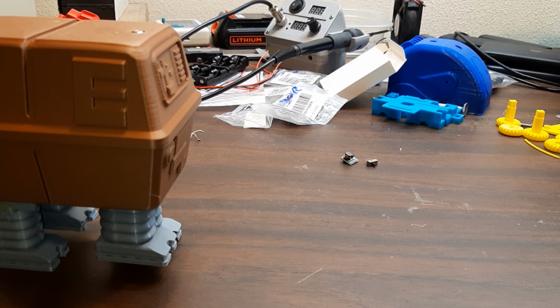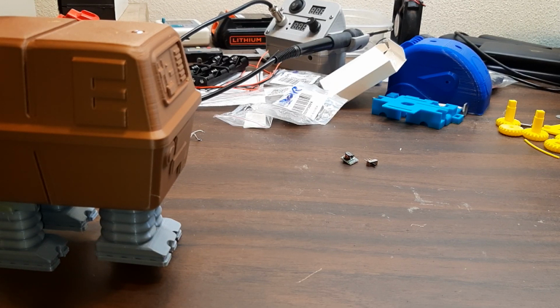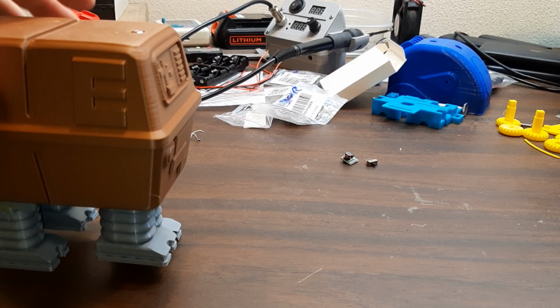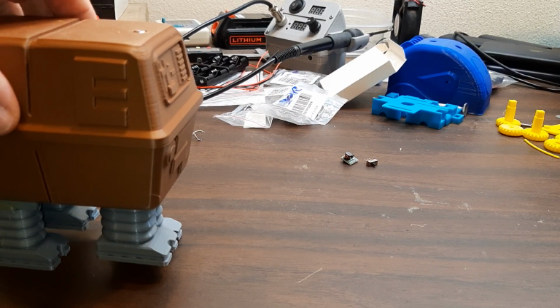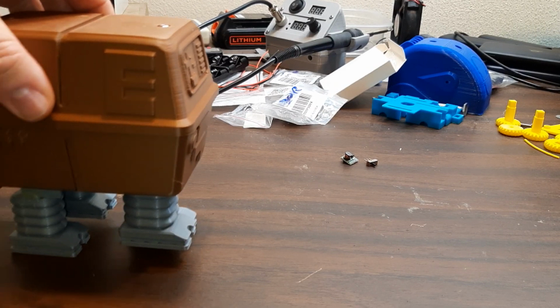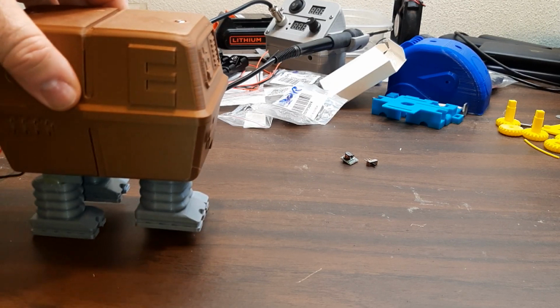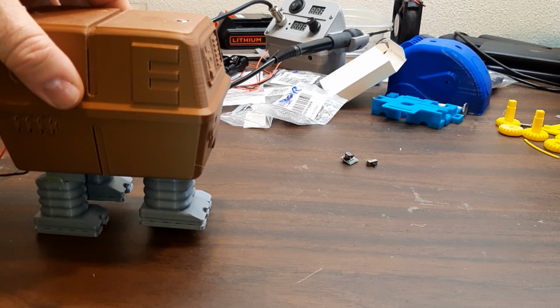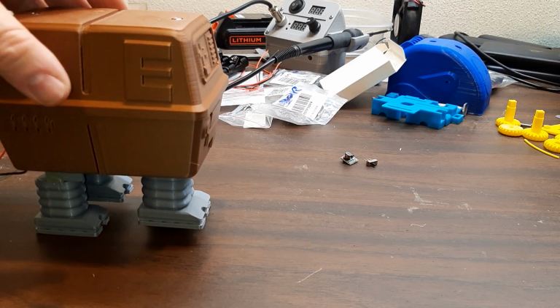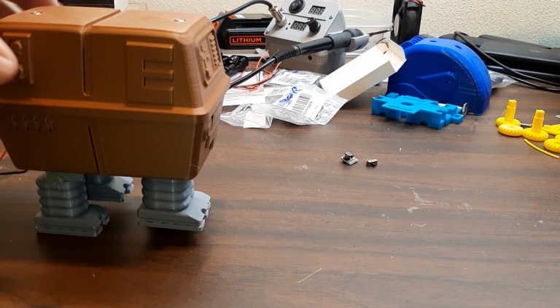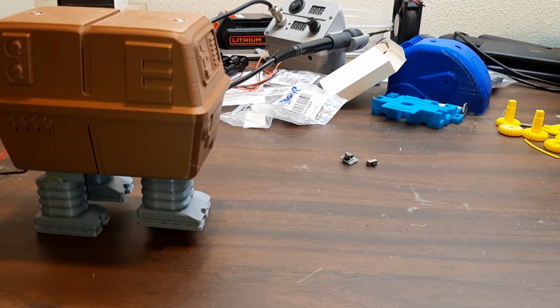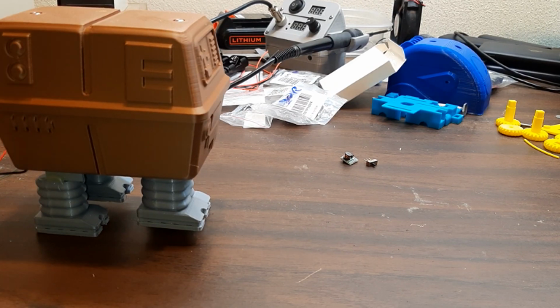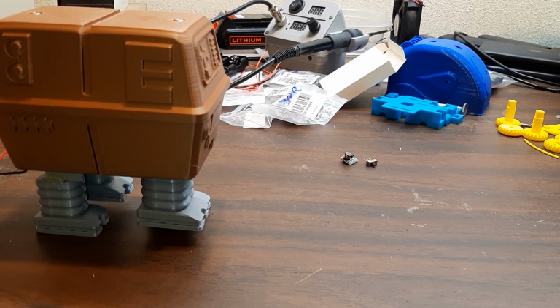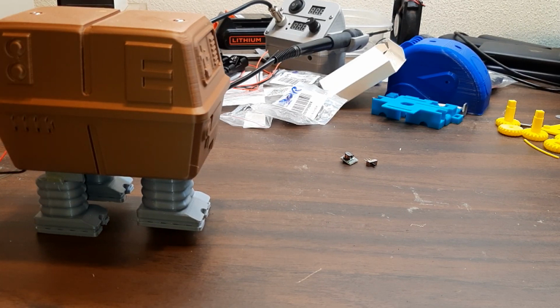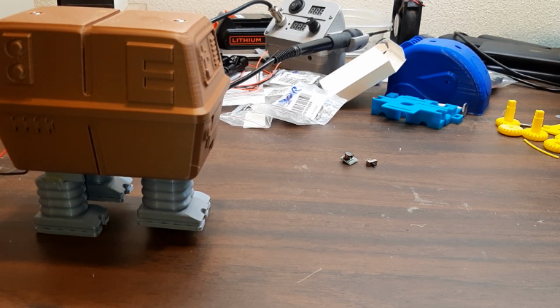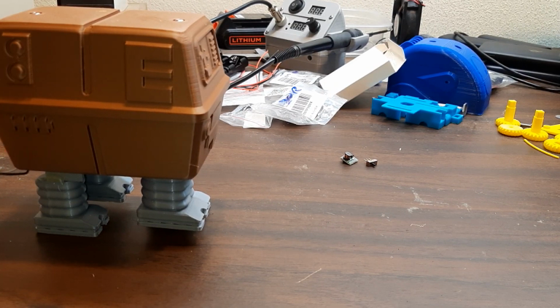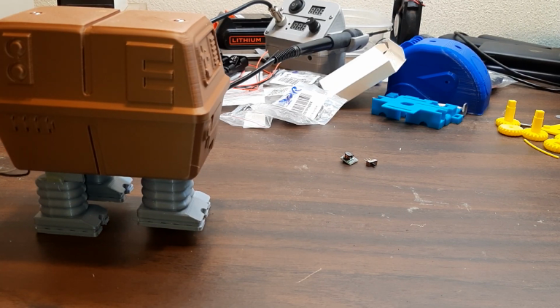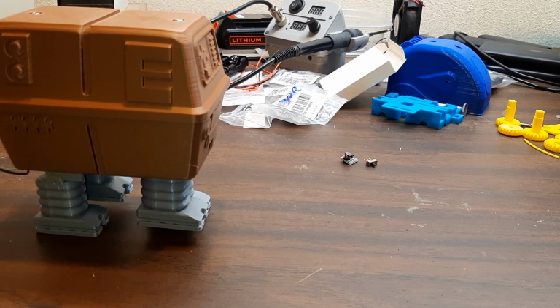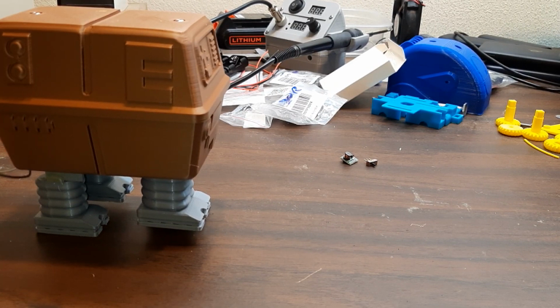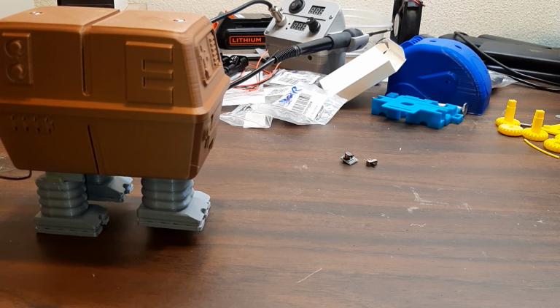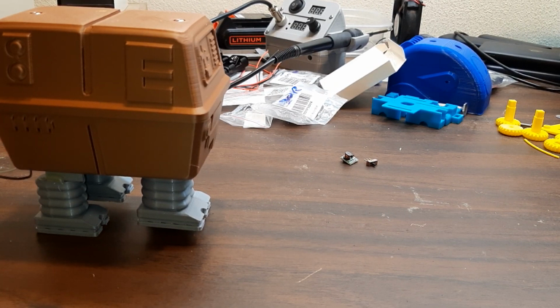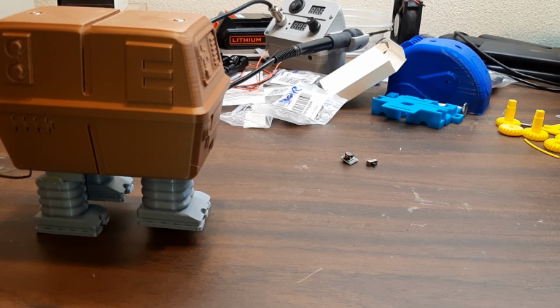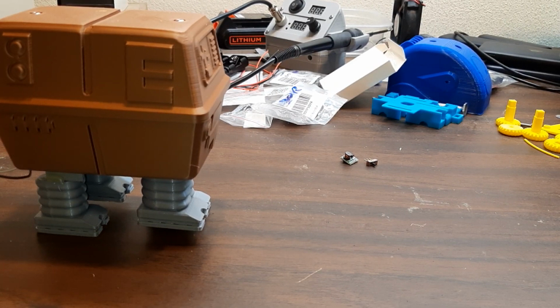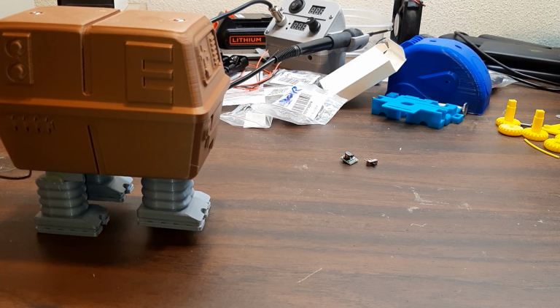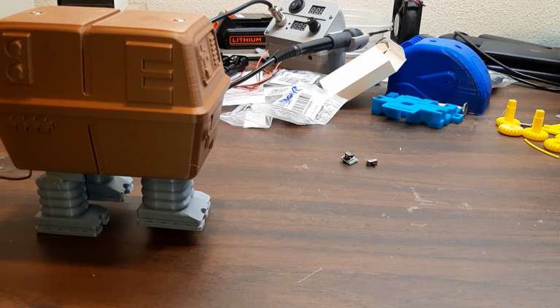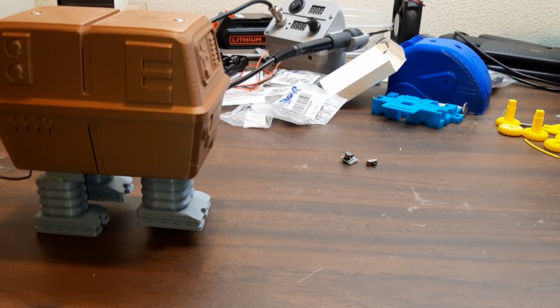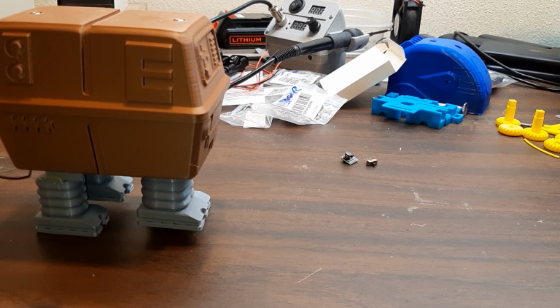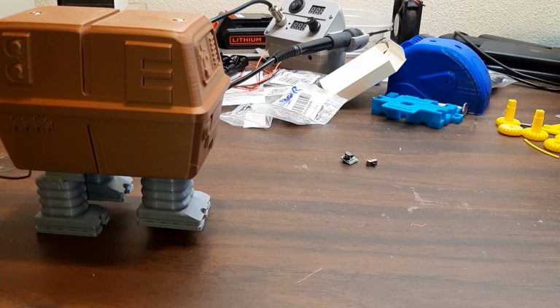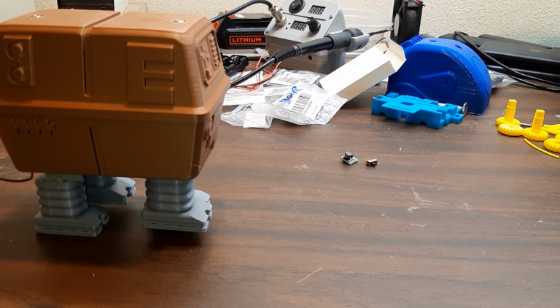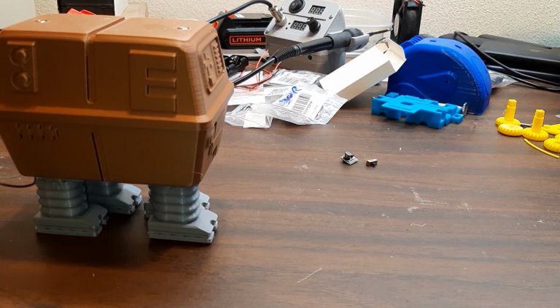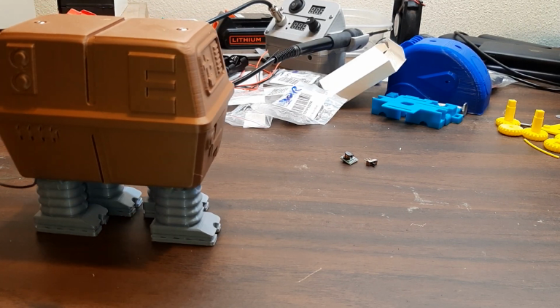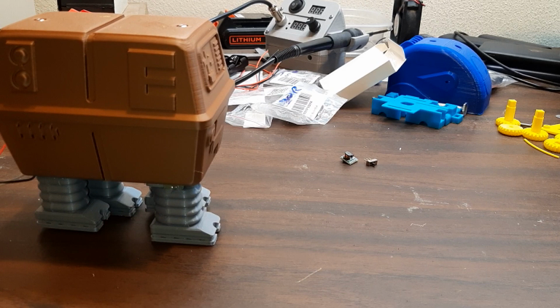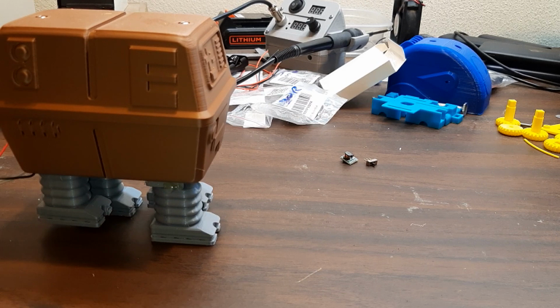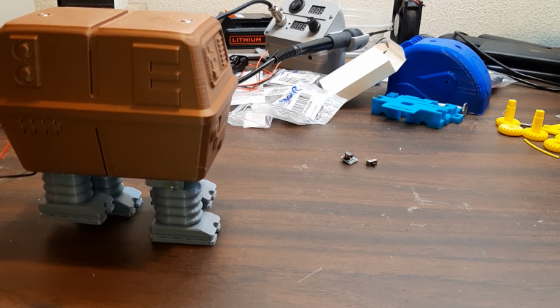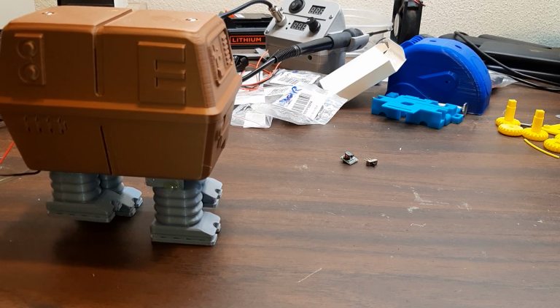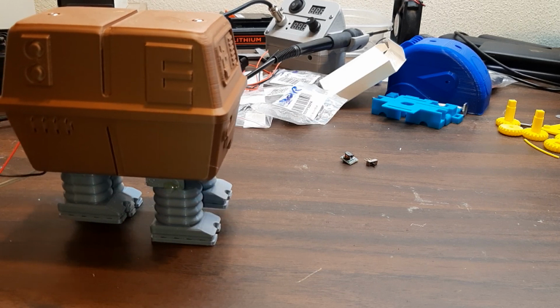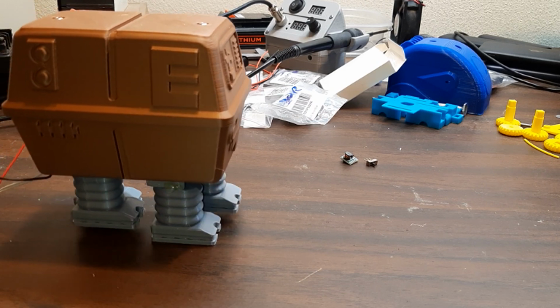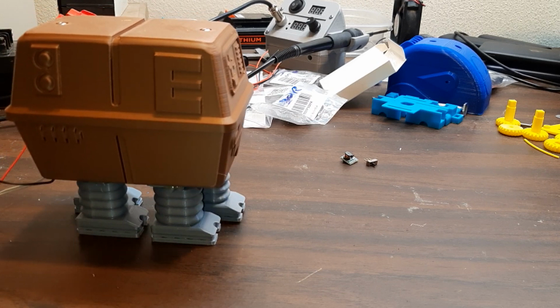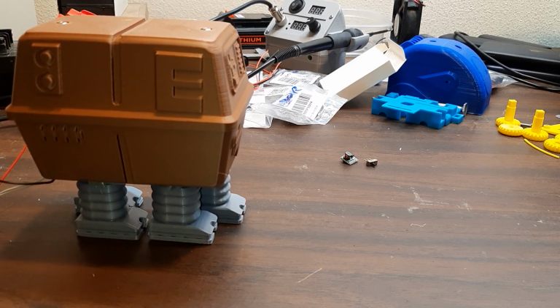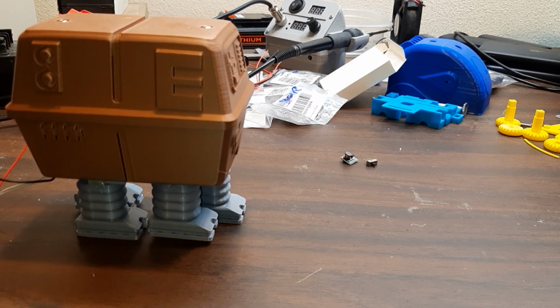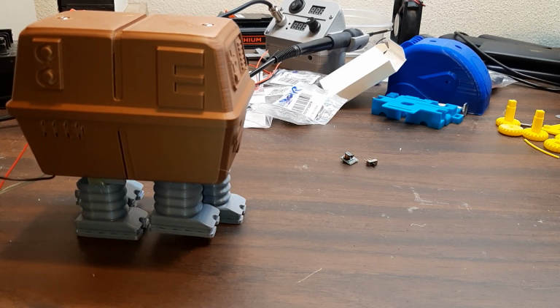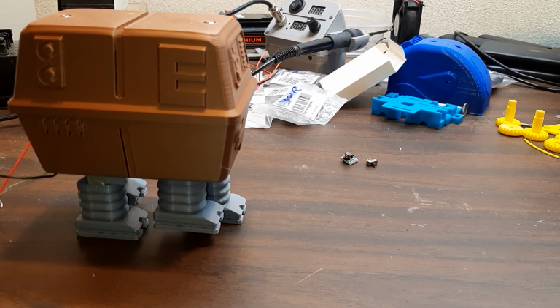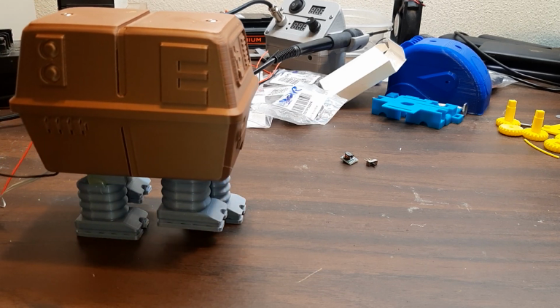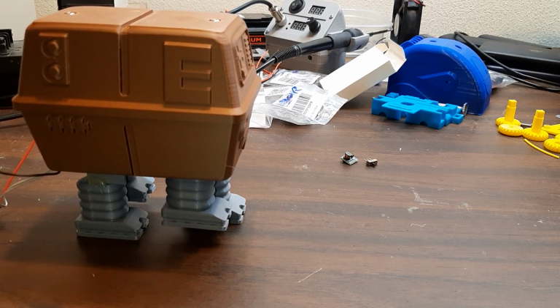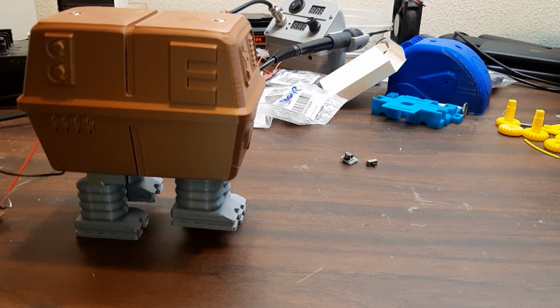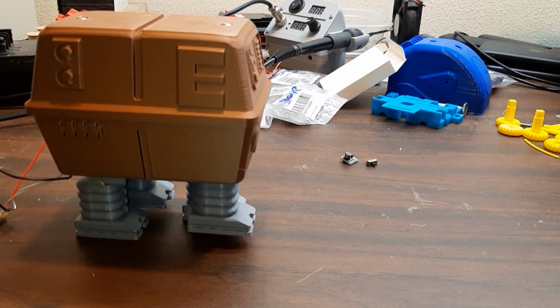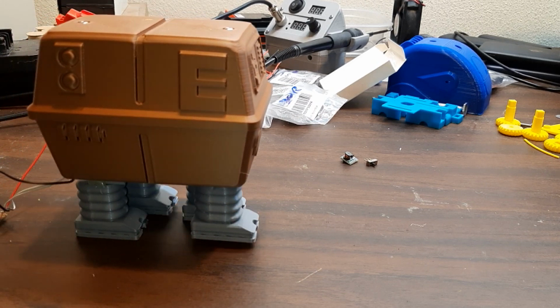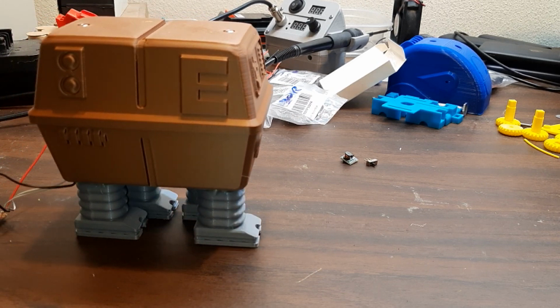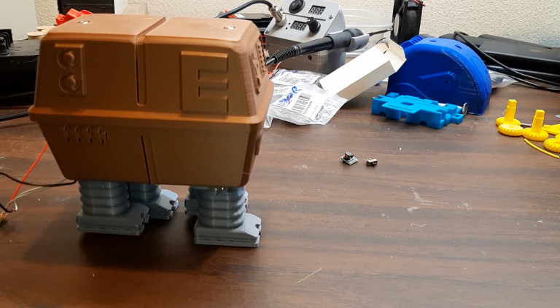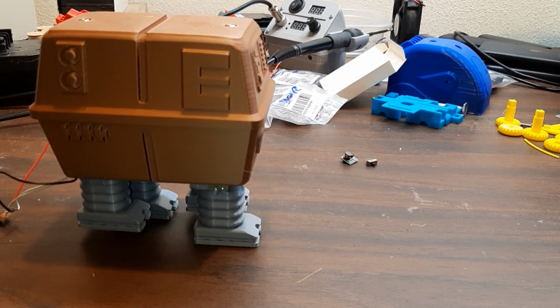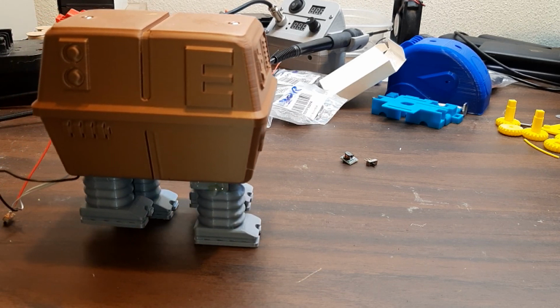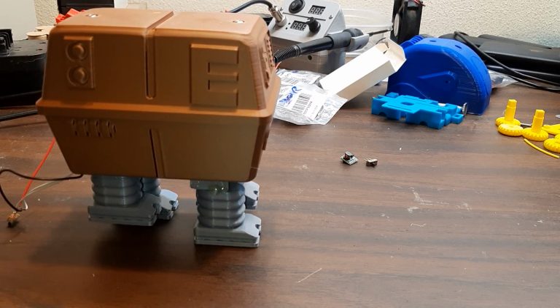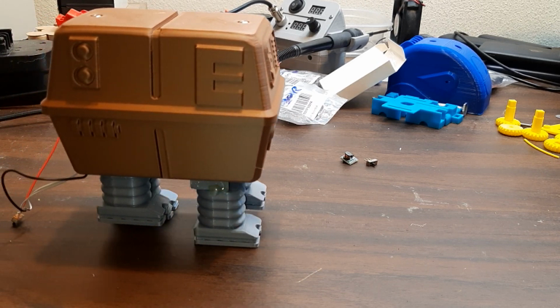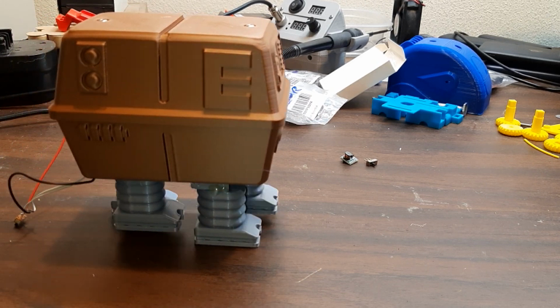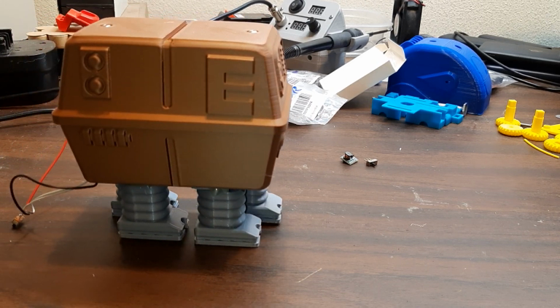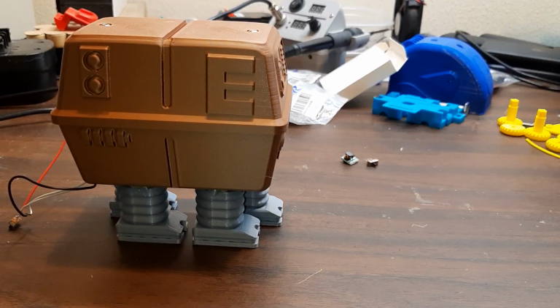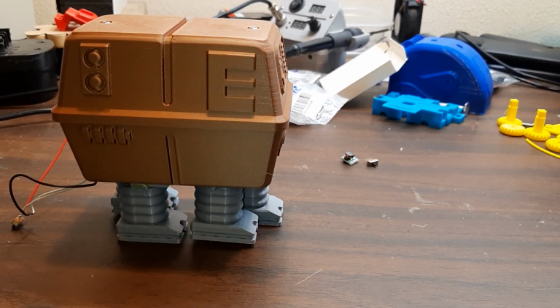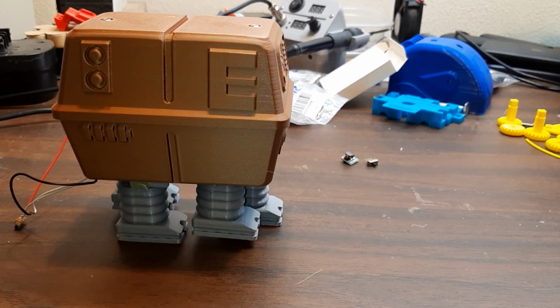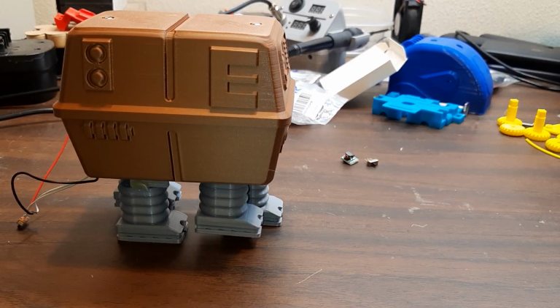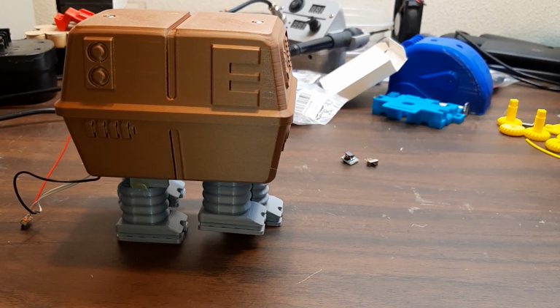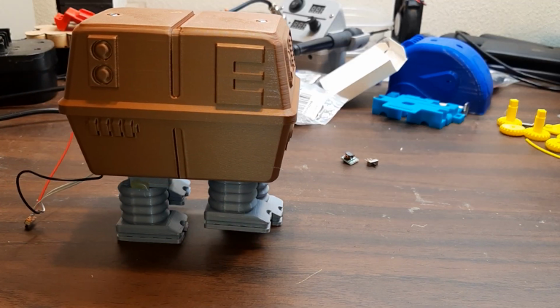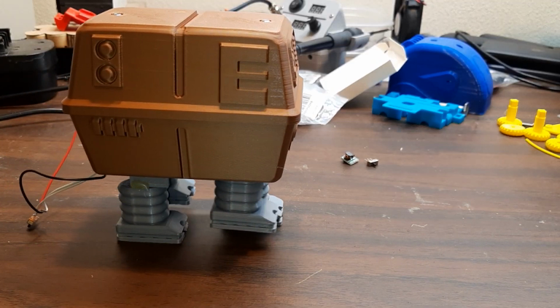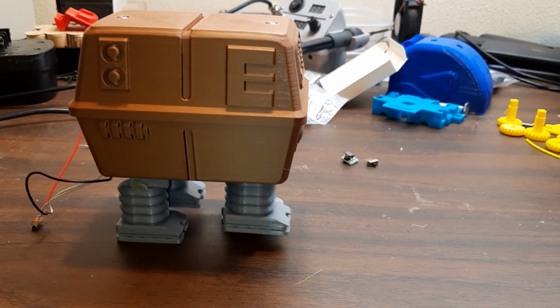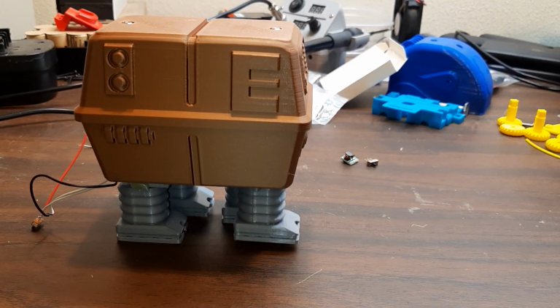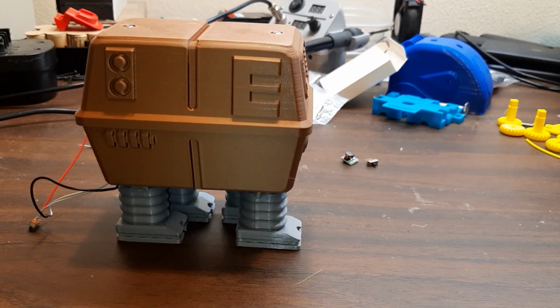I've made a little more progress on this Gonk-type droid build. I'll show it walking now.